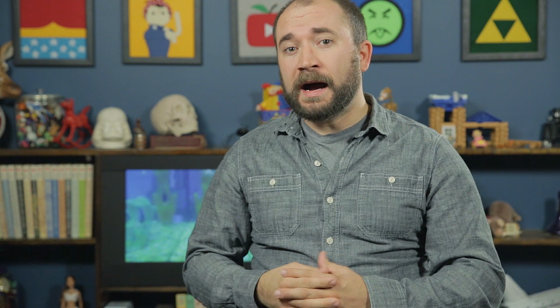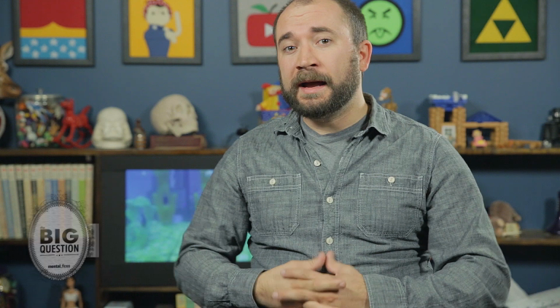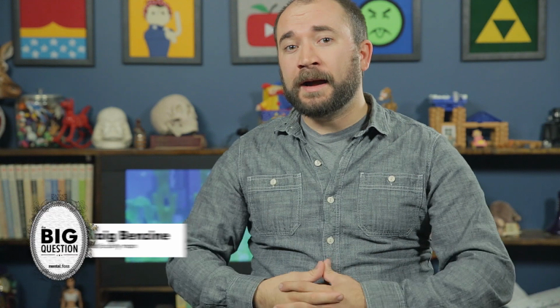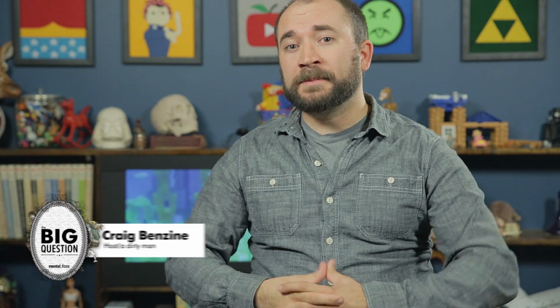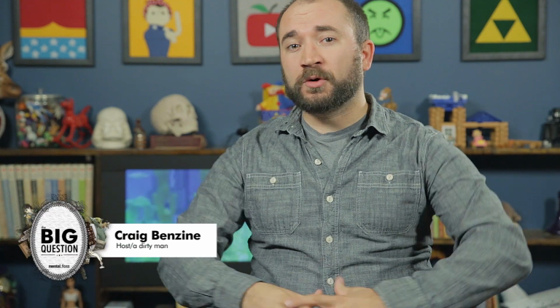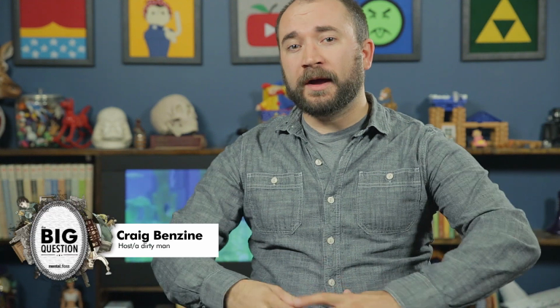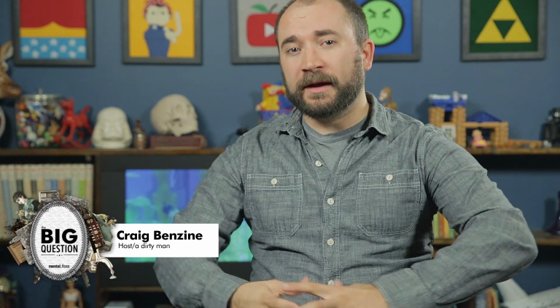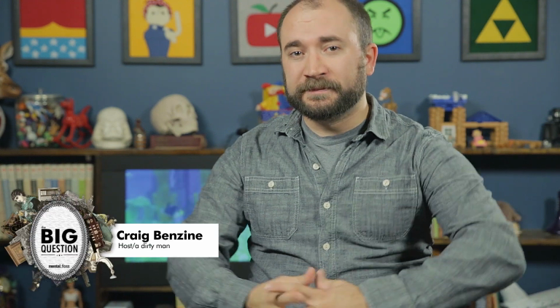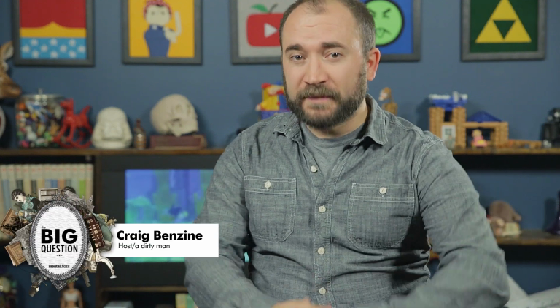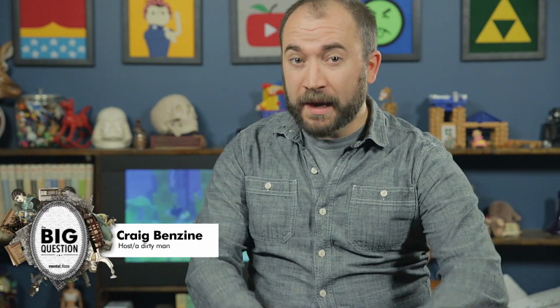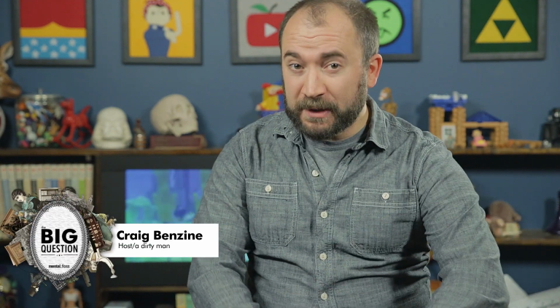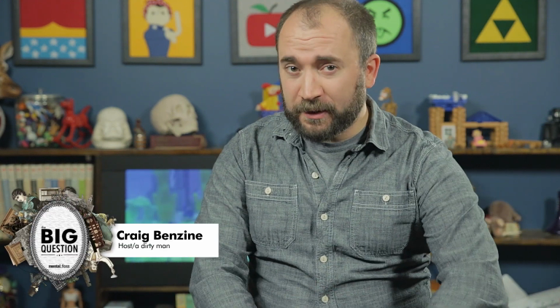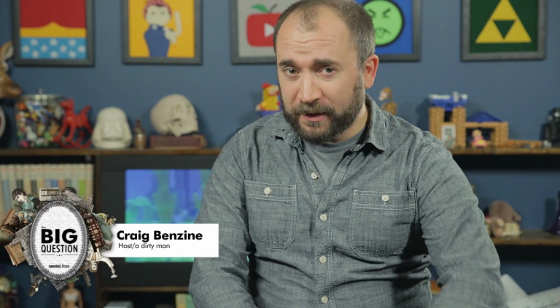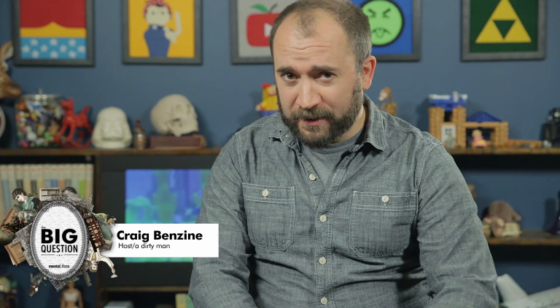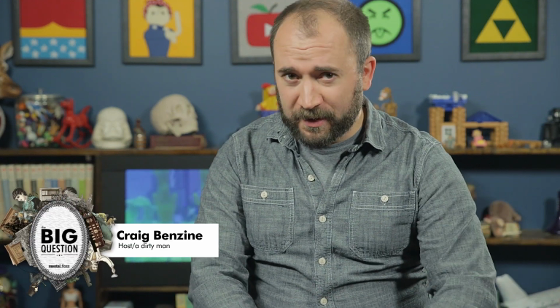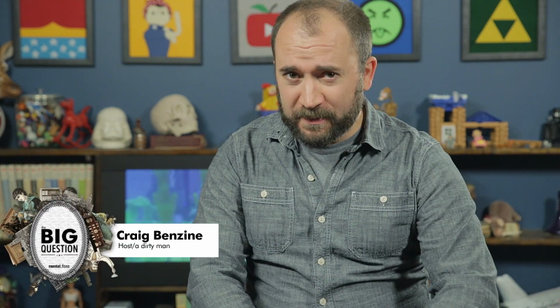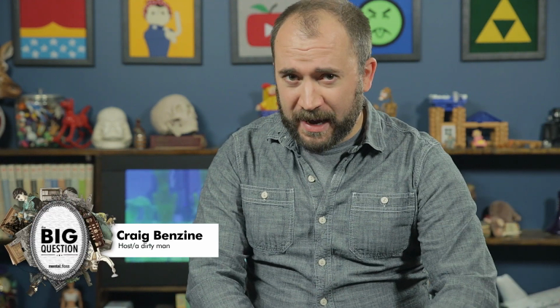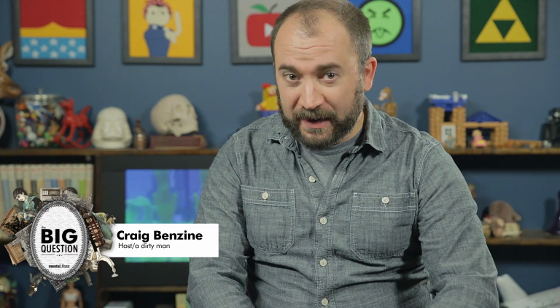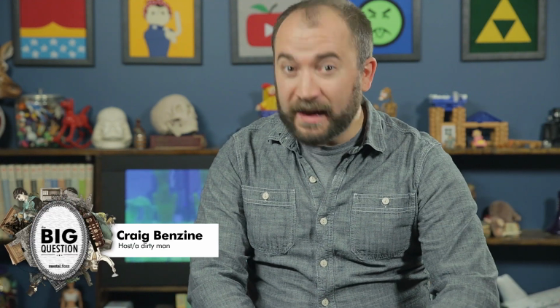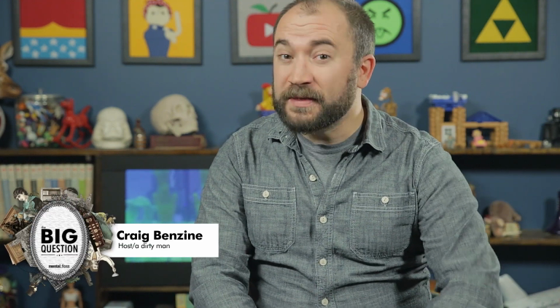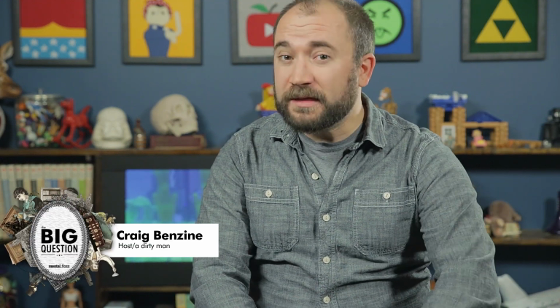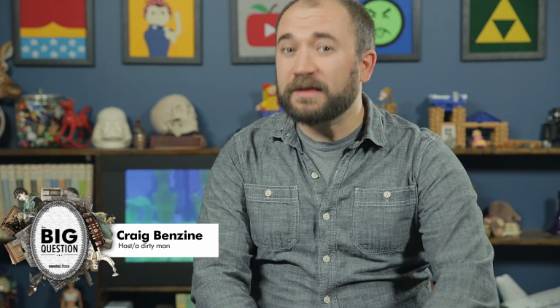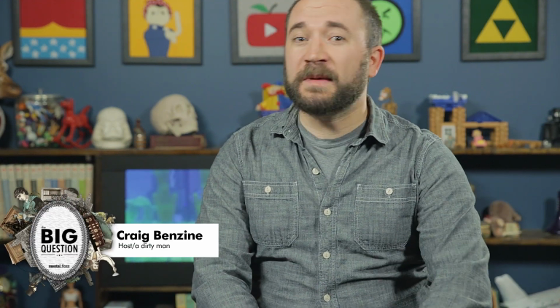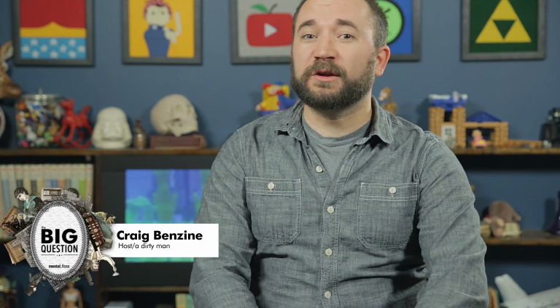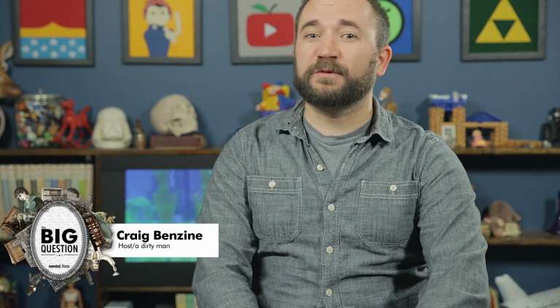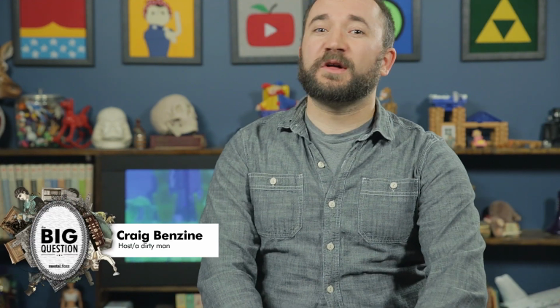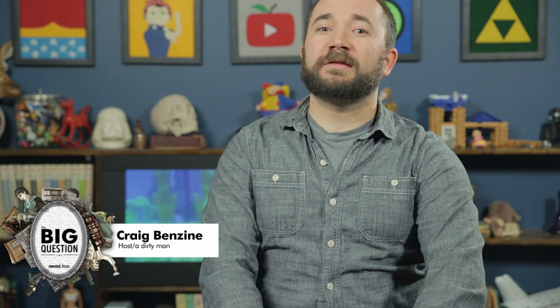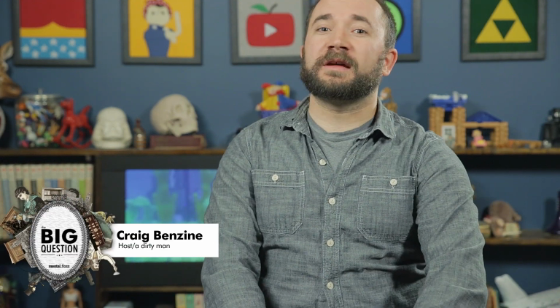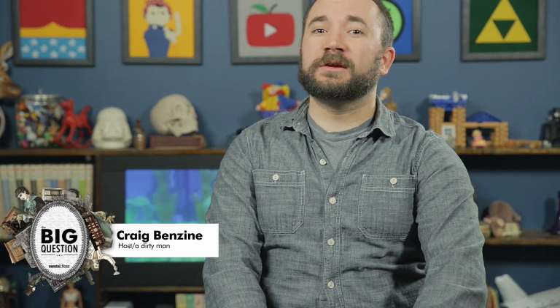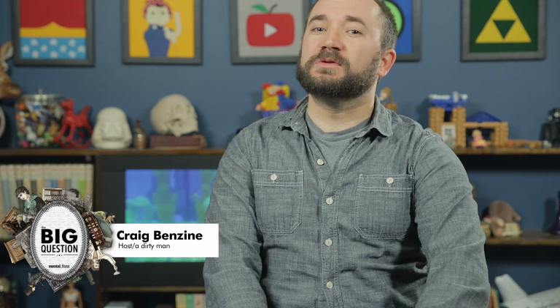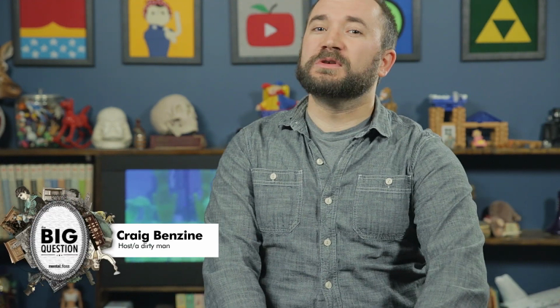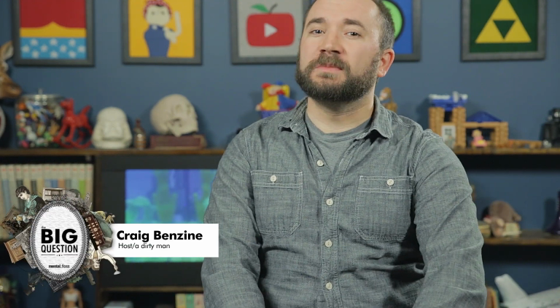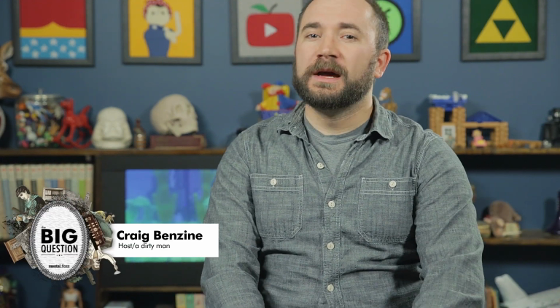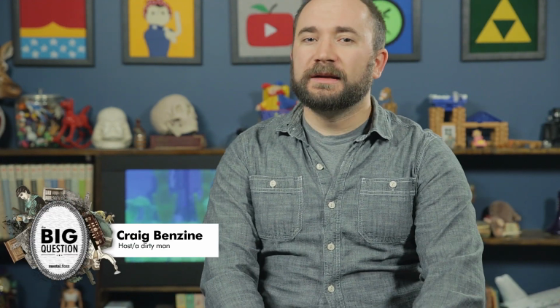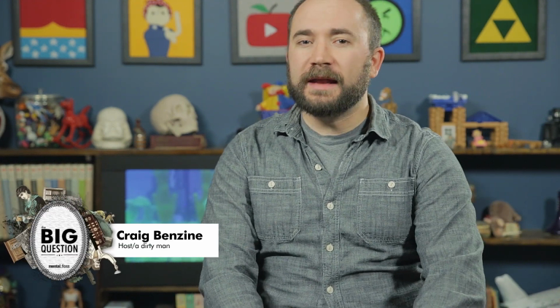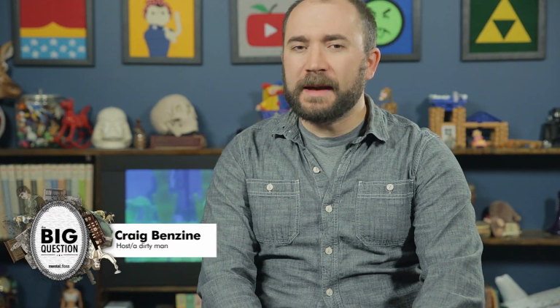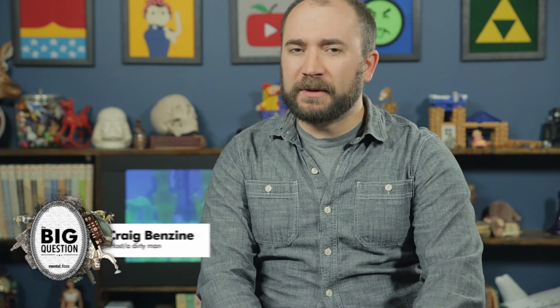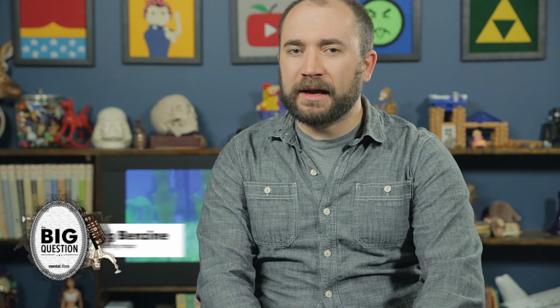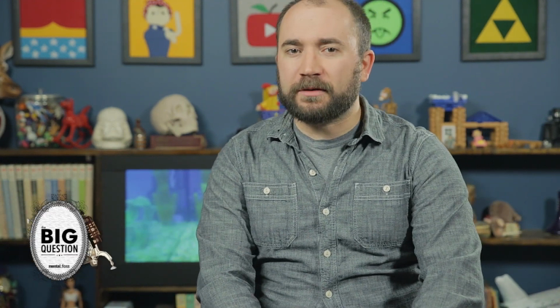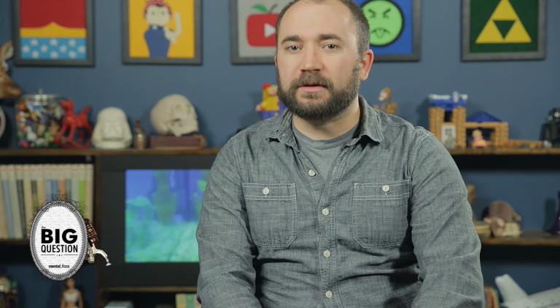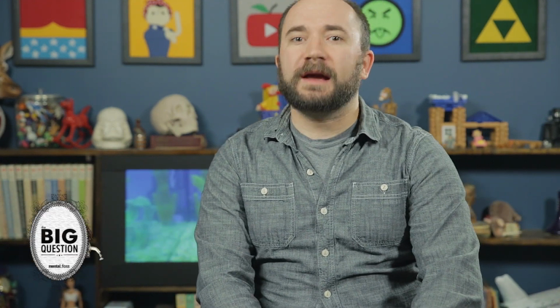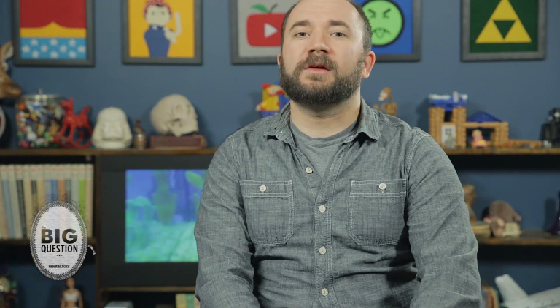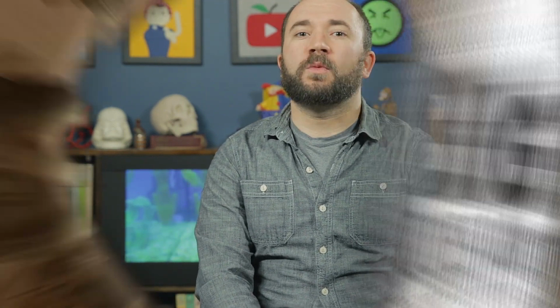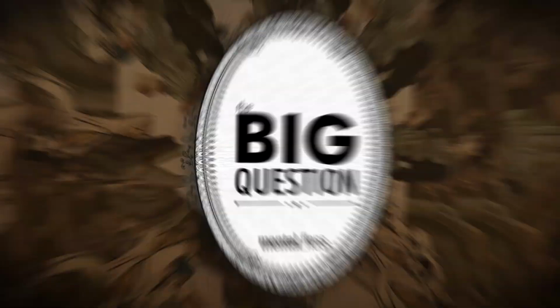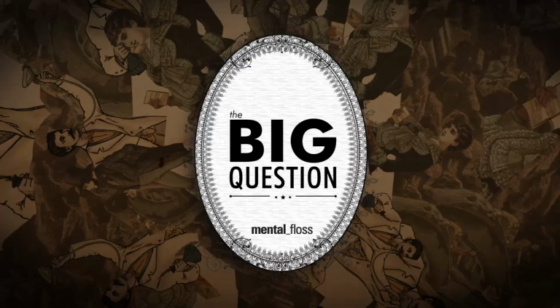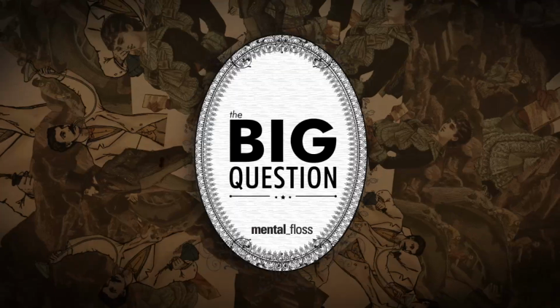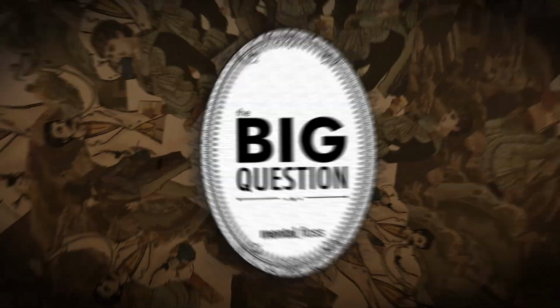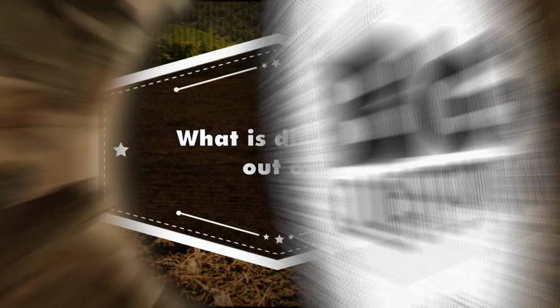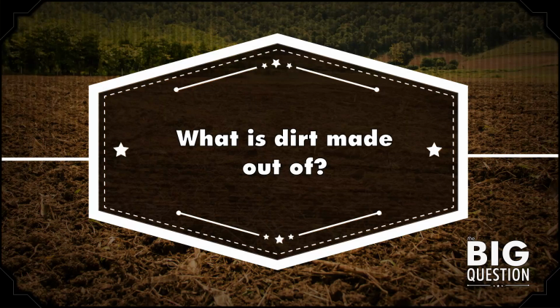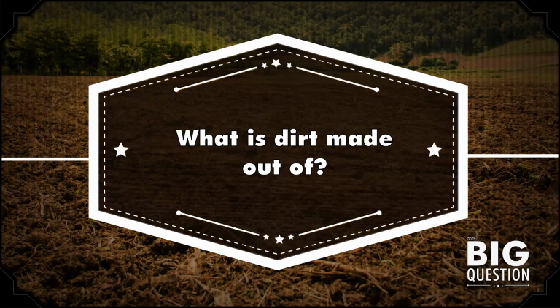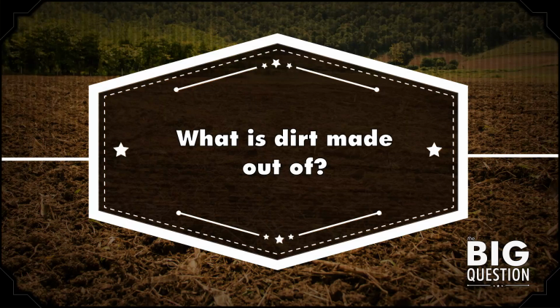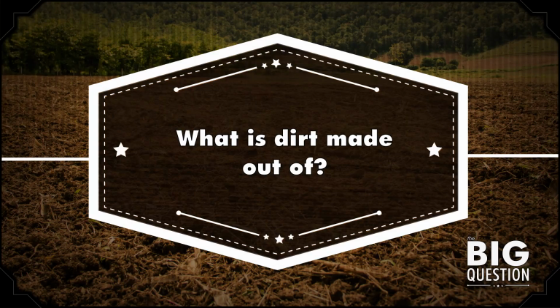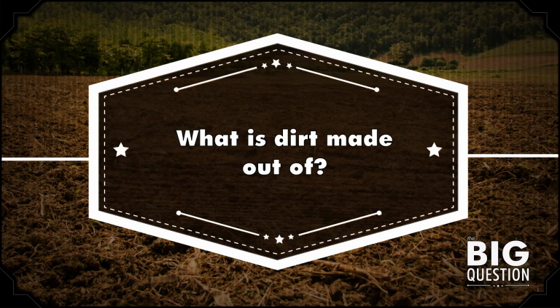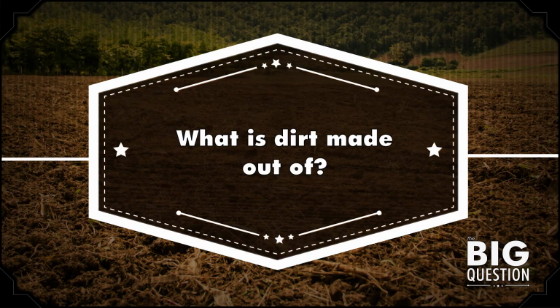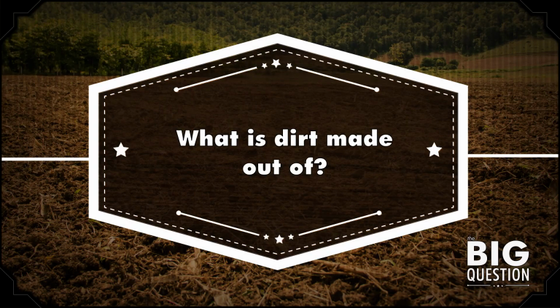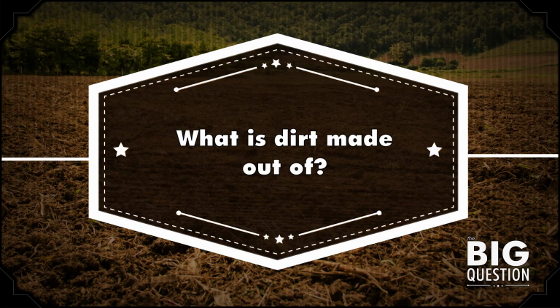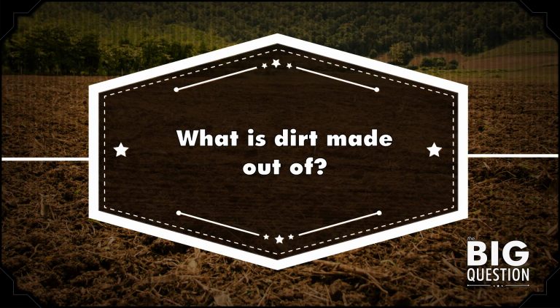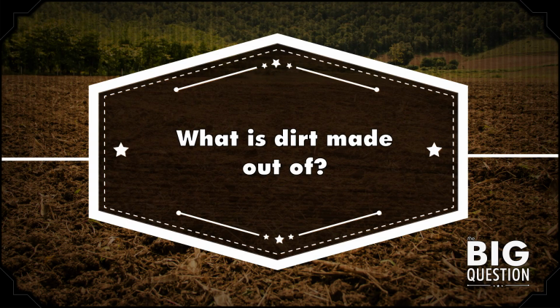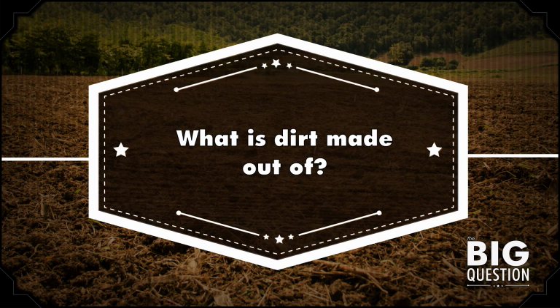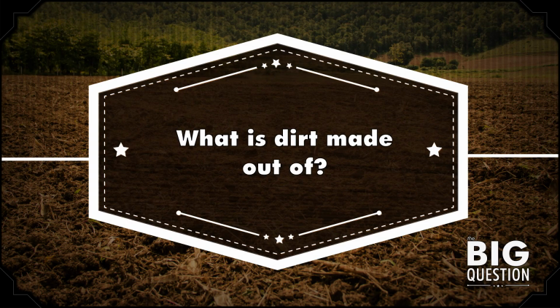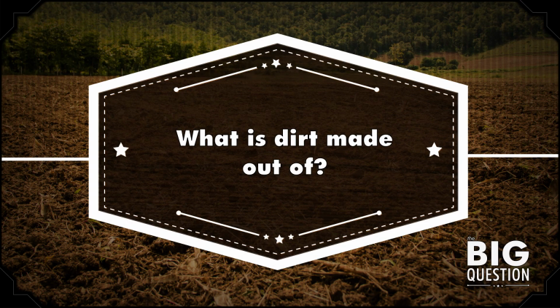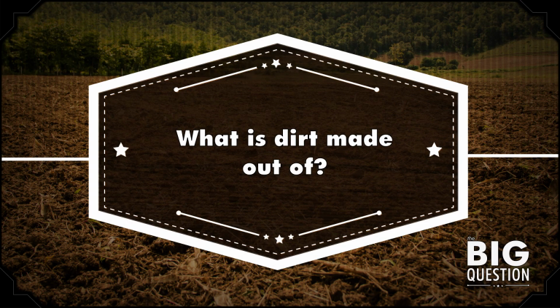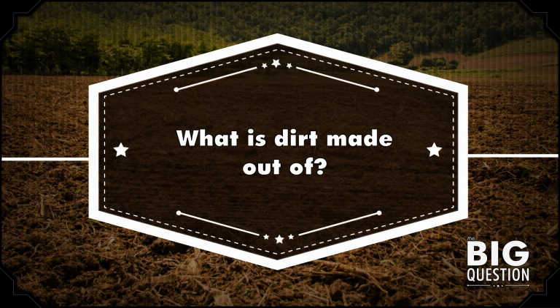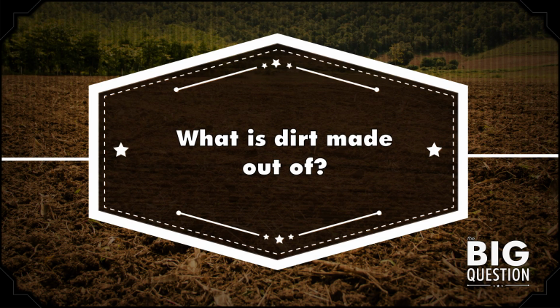Hi, I'm Craig. I'm a dirty, dirty man, and this is Mental Floss on YouTube. Today I'm going to answer Callie Waddle's big question: what is dirt made out of?